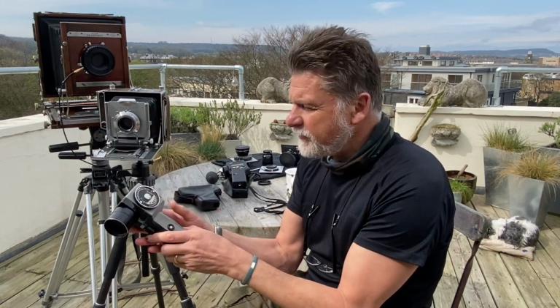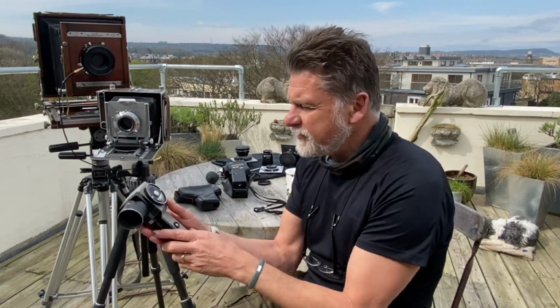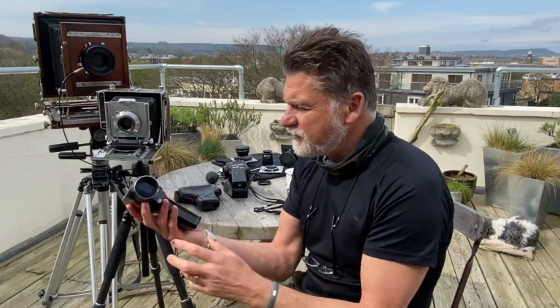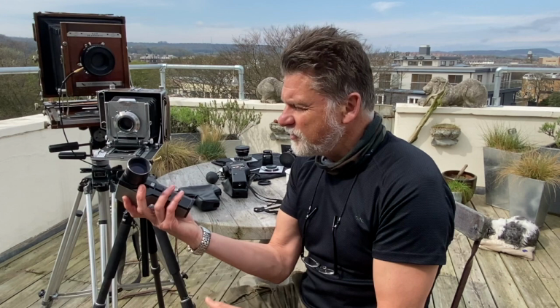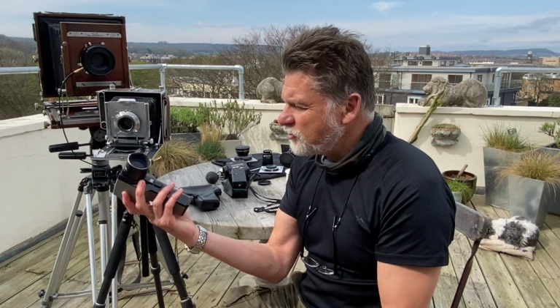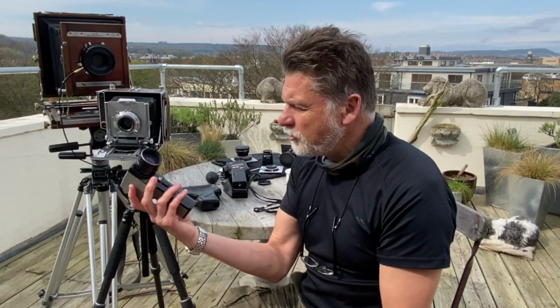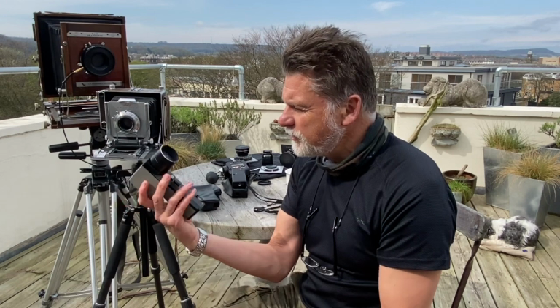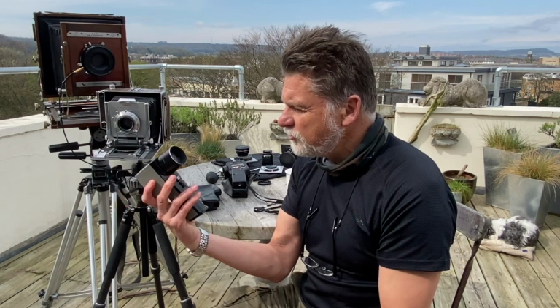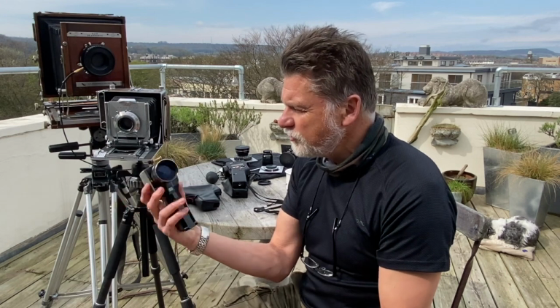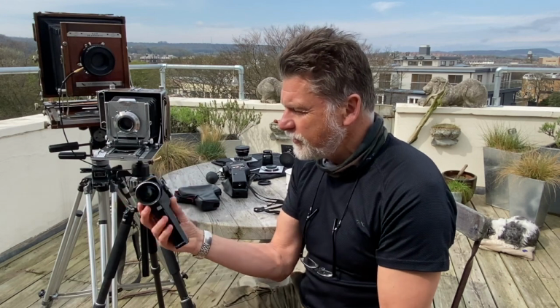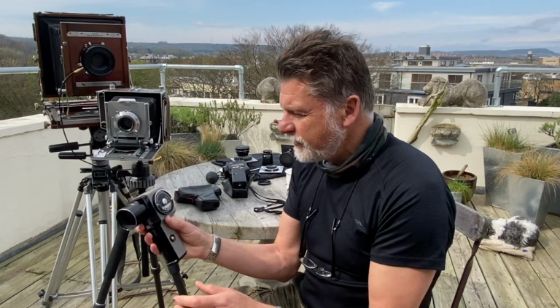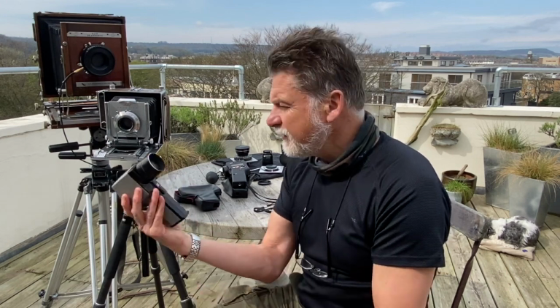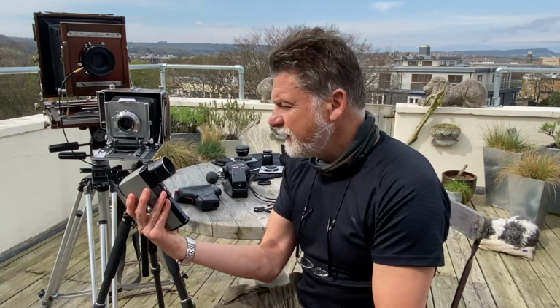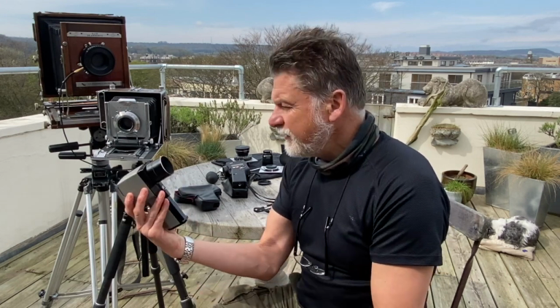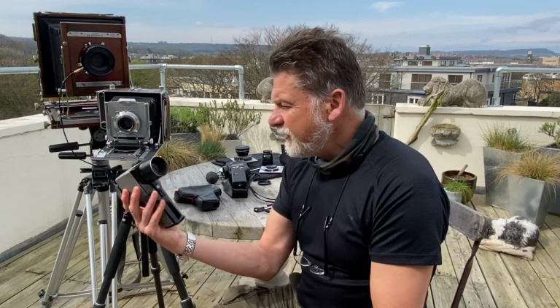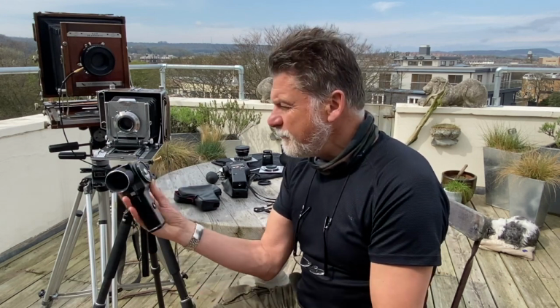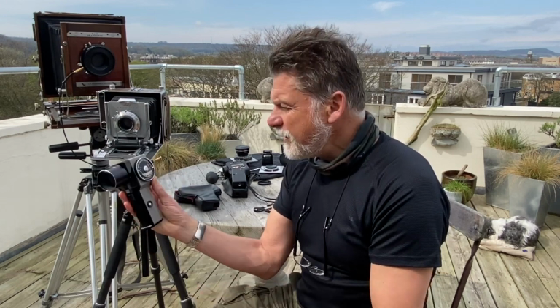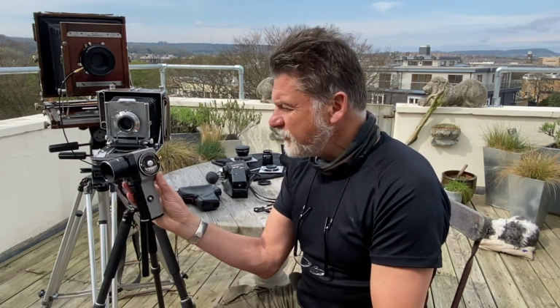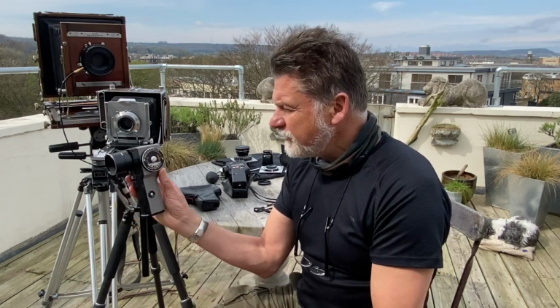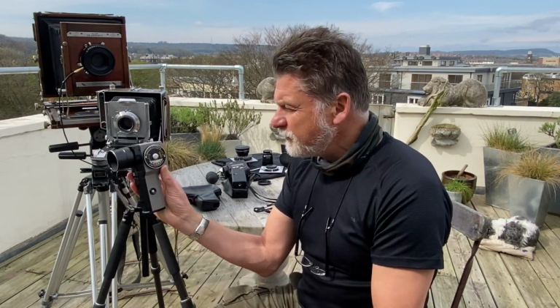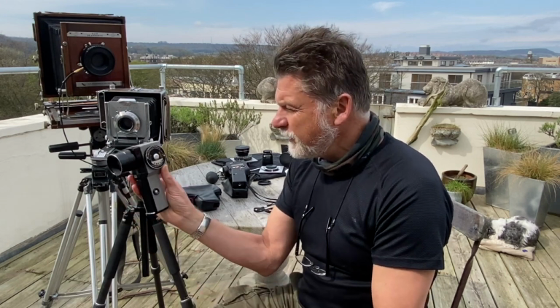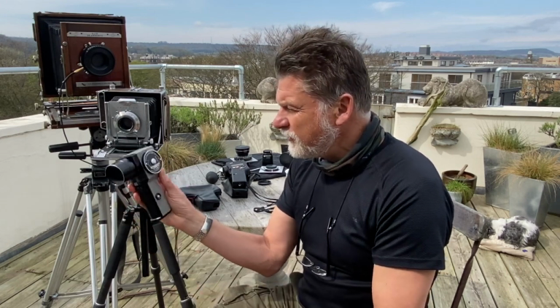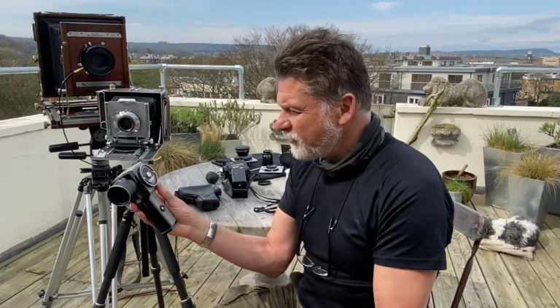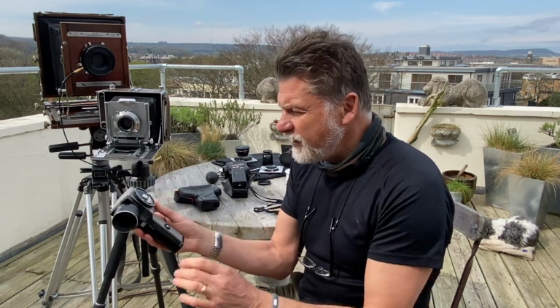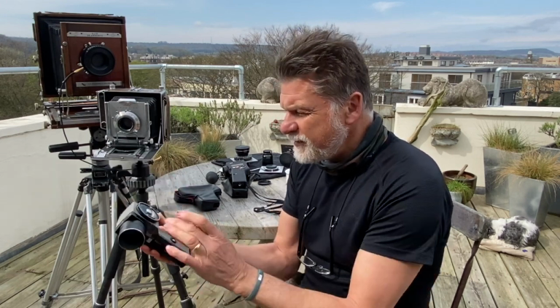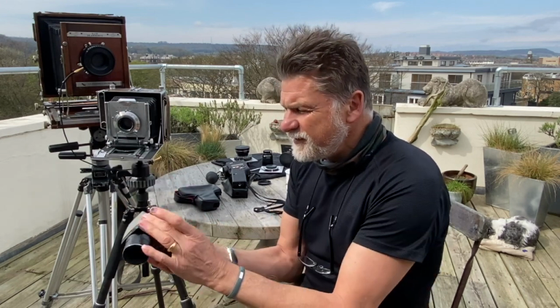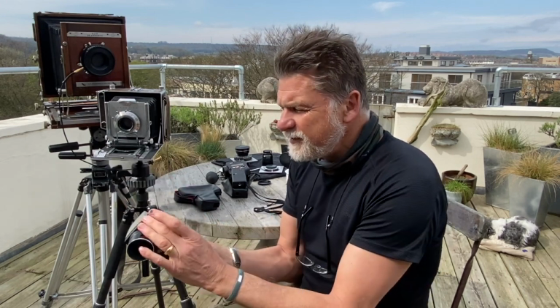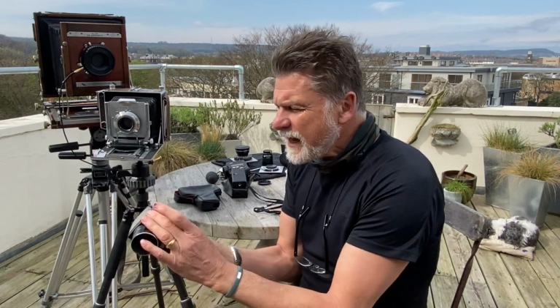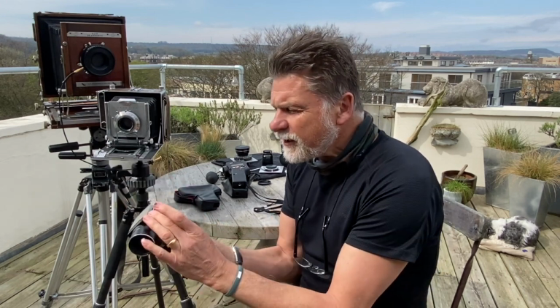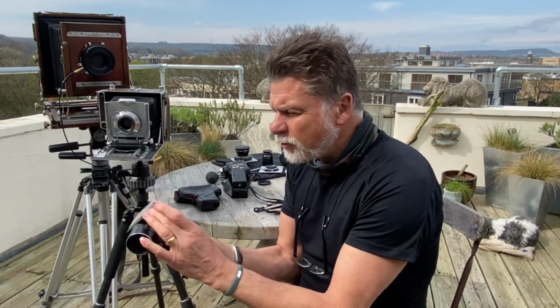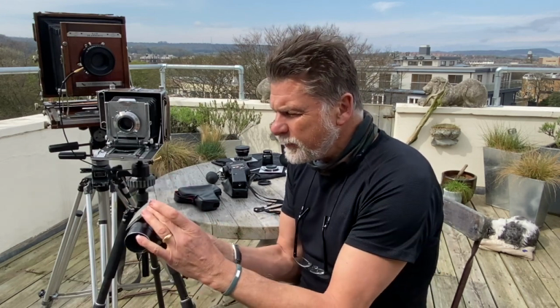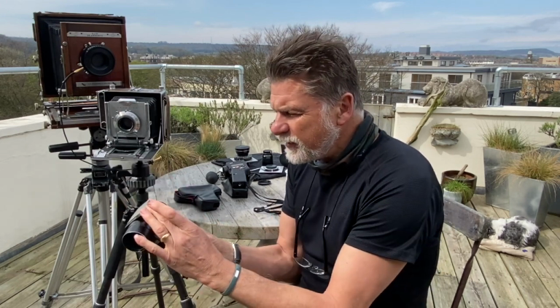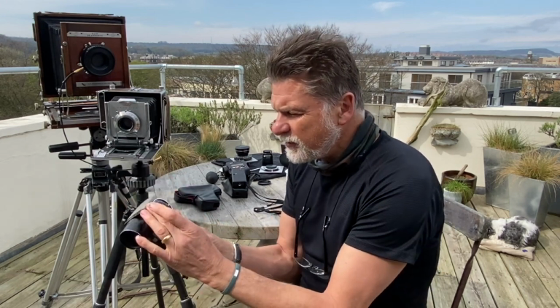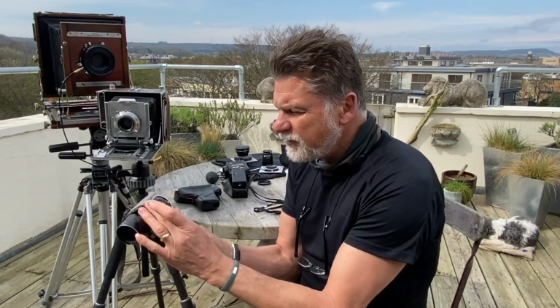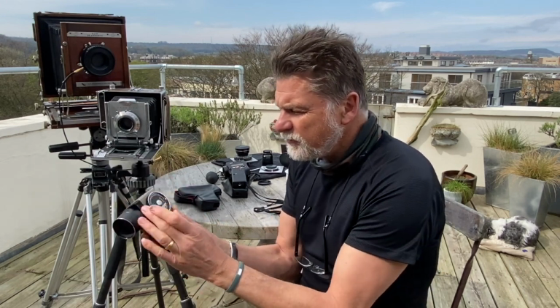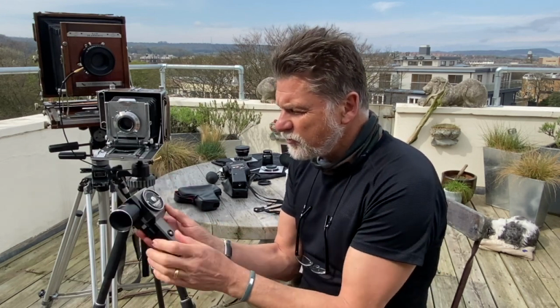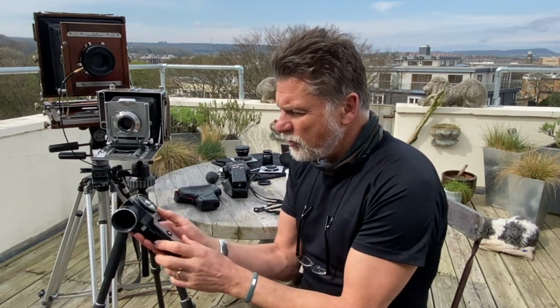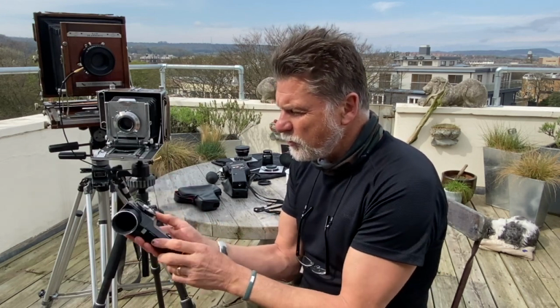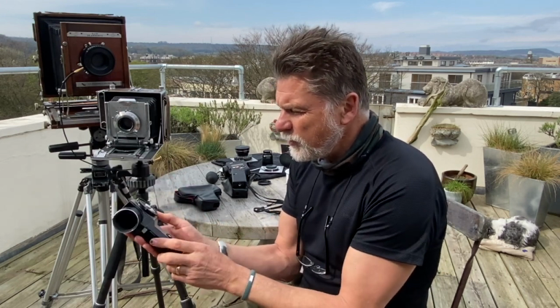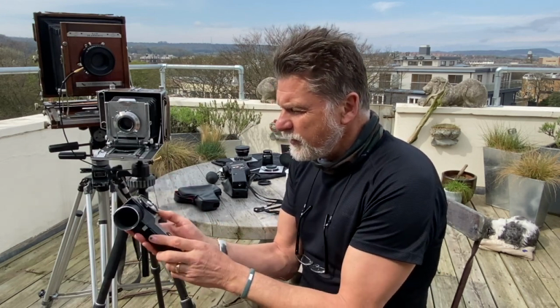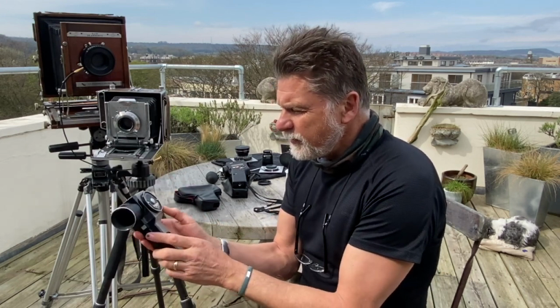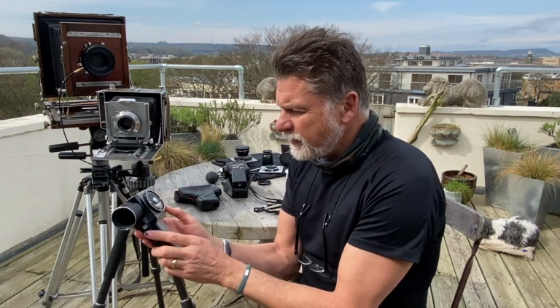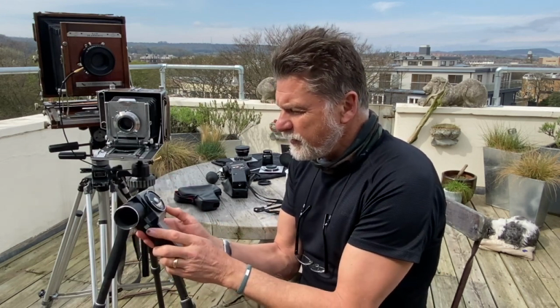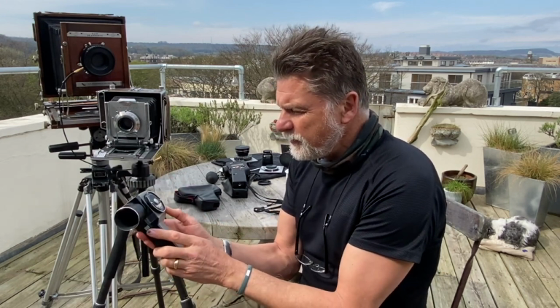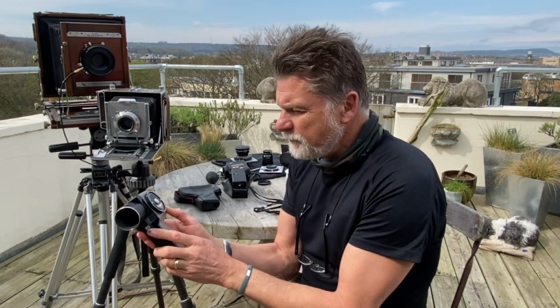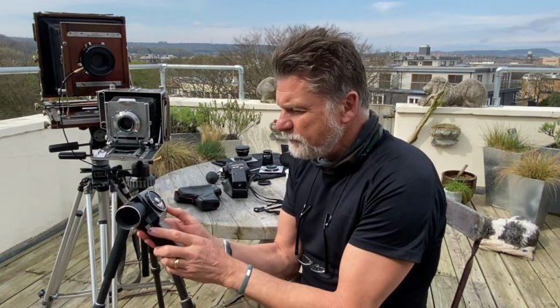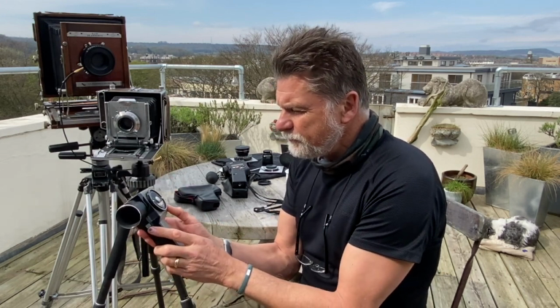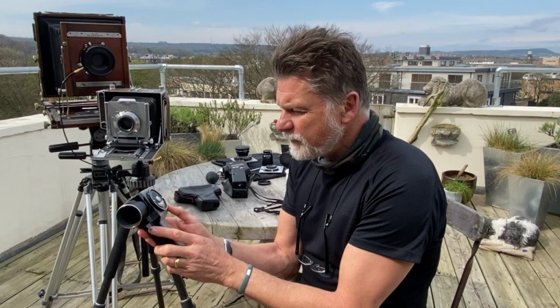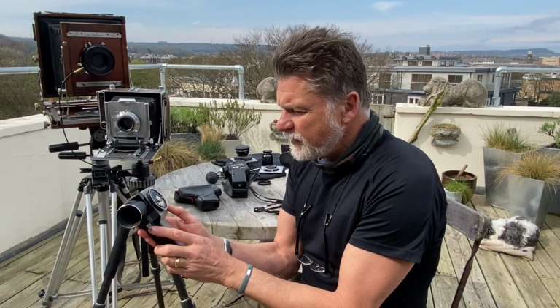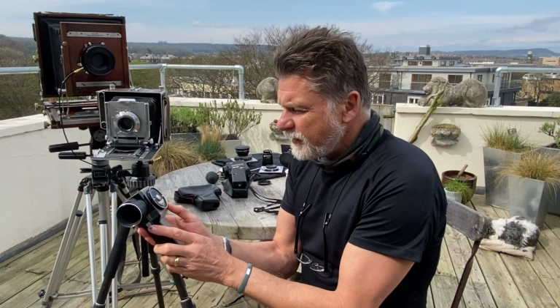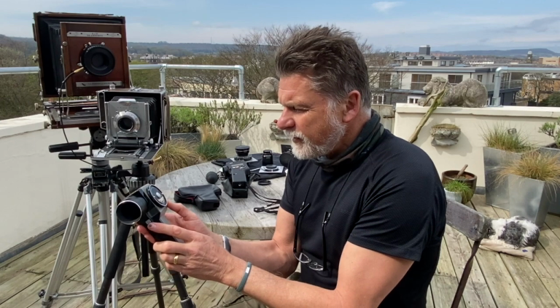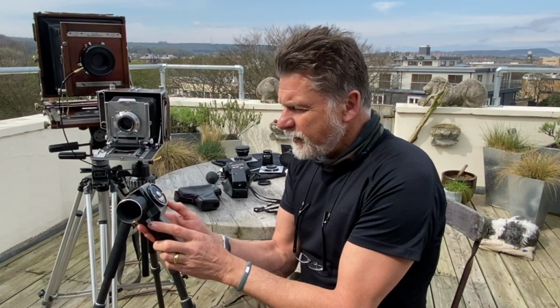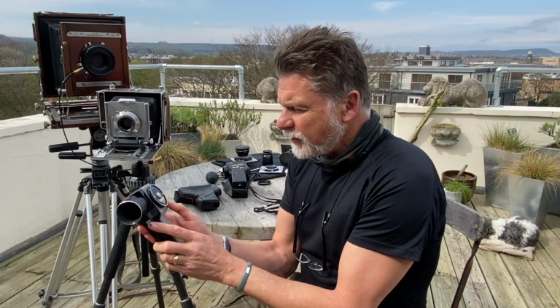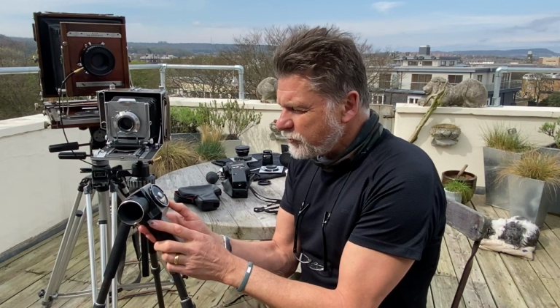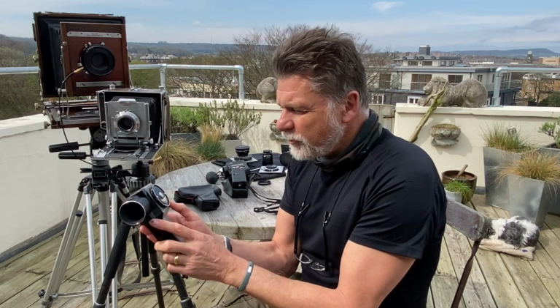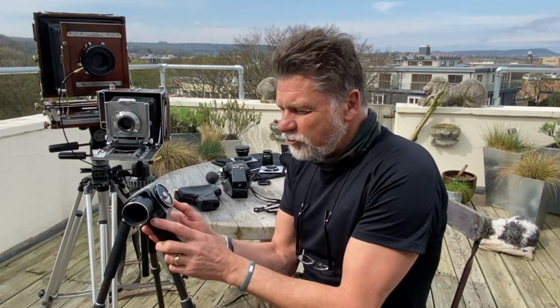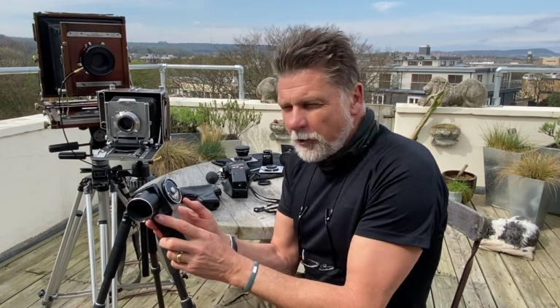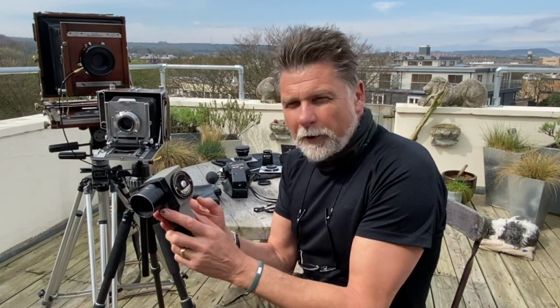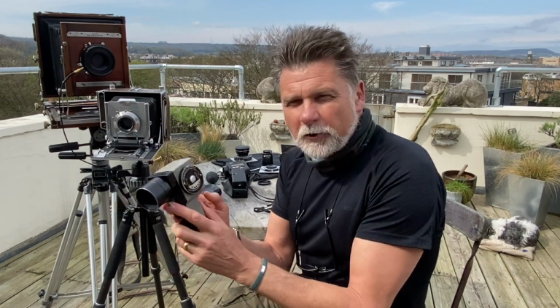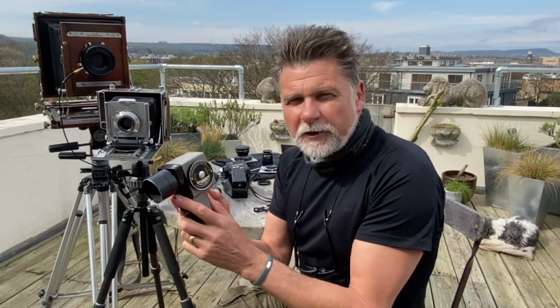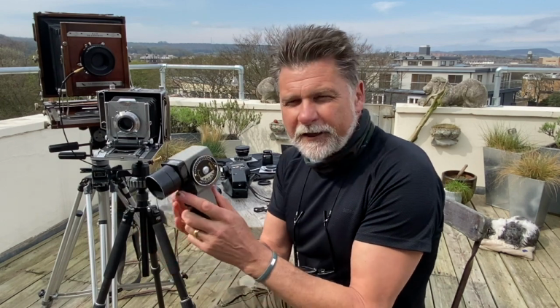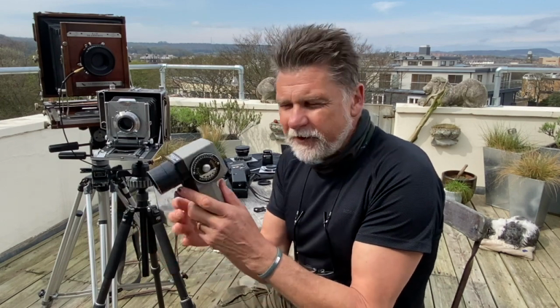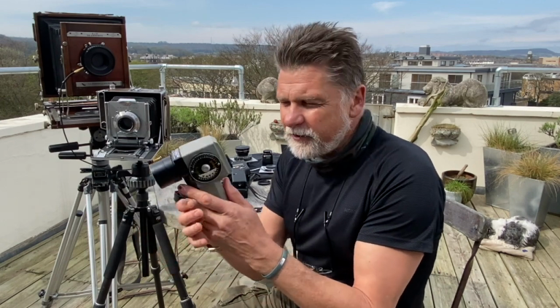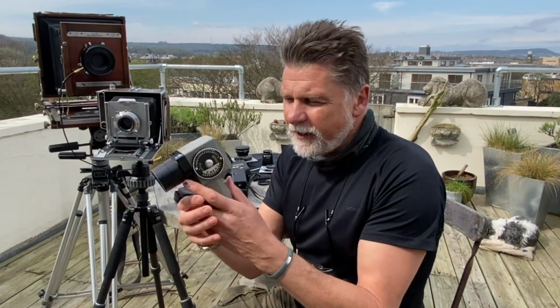I've had this since college. Amazing little meter. This is an analogue meter, so I'll try and show you what it looks like inside.